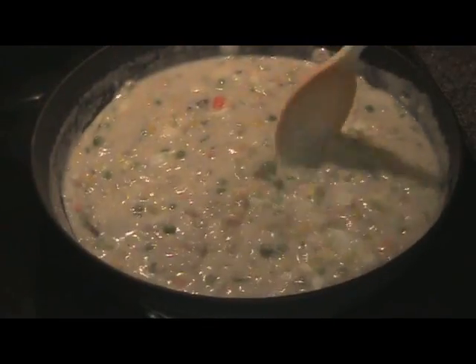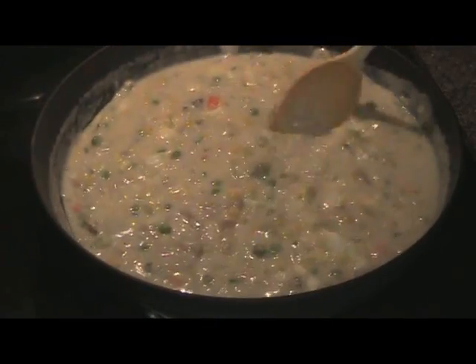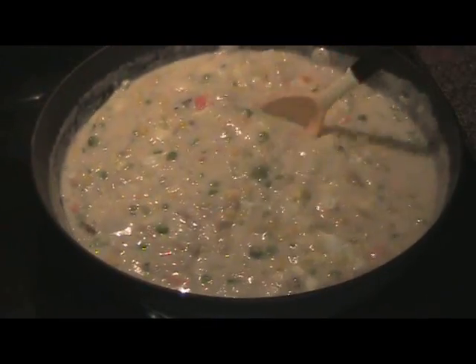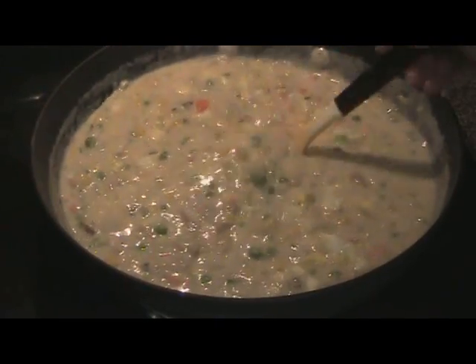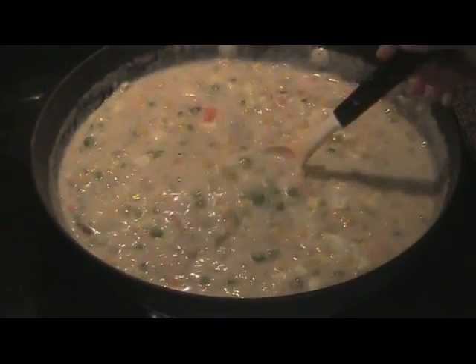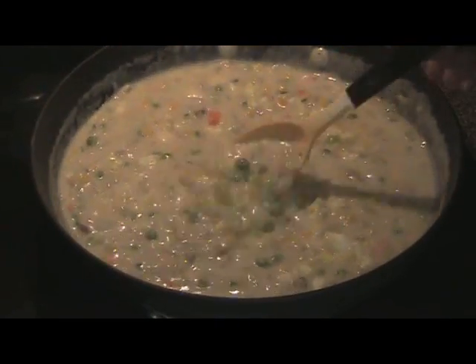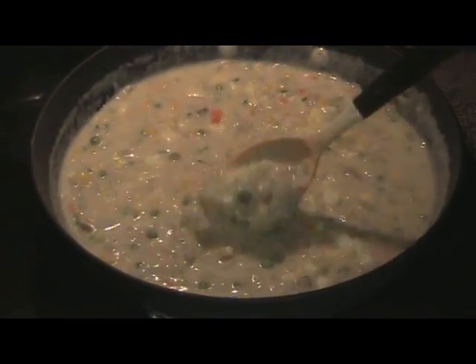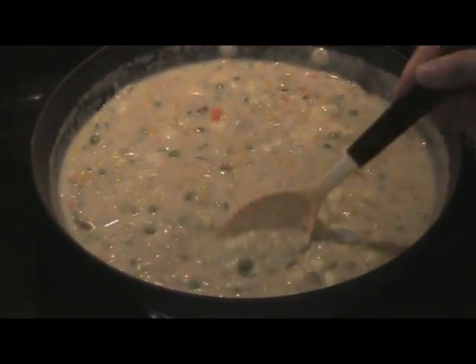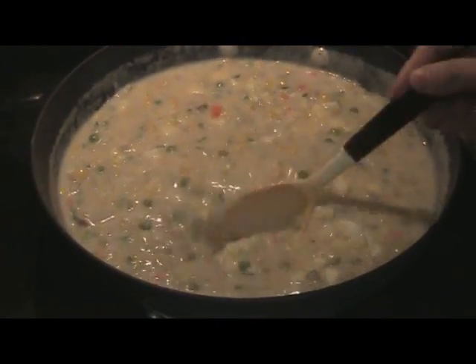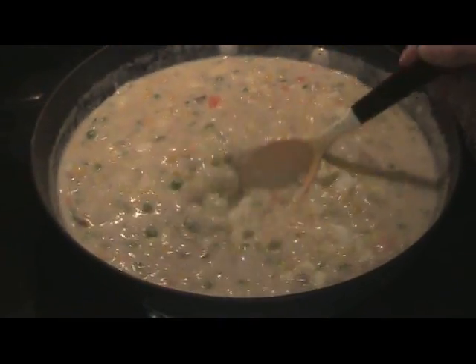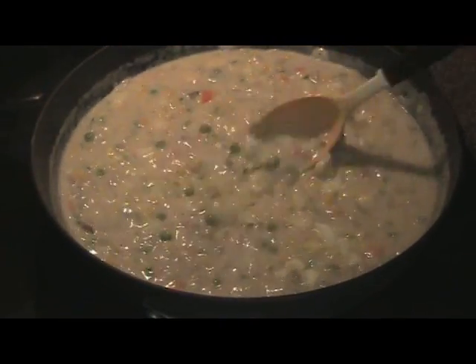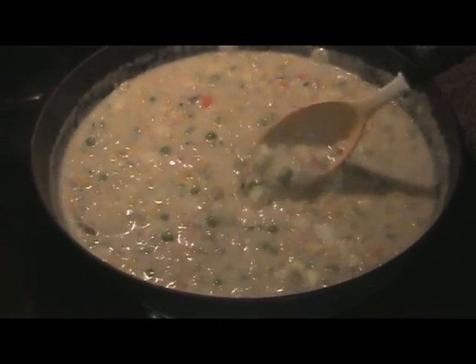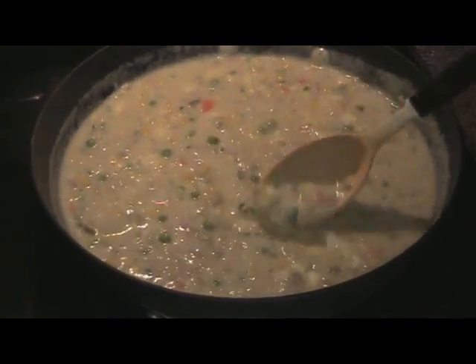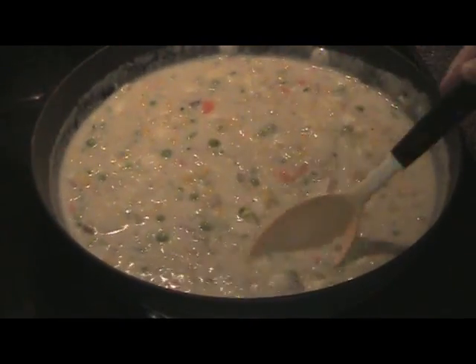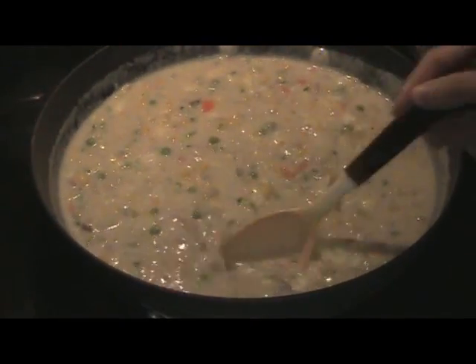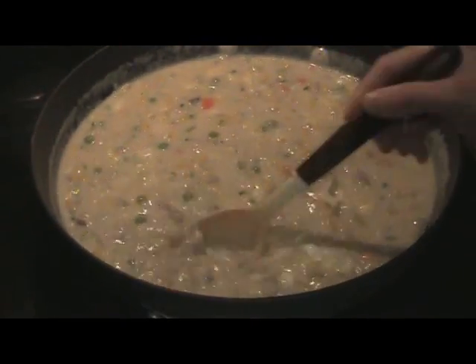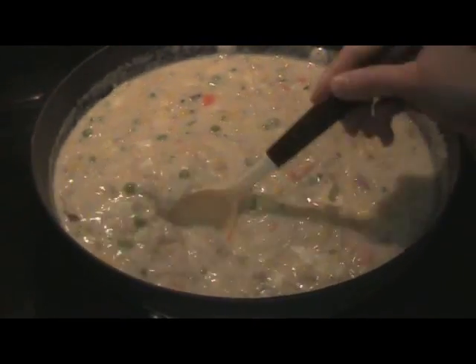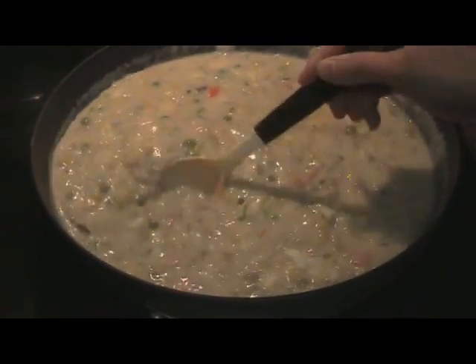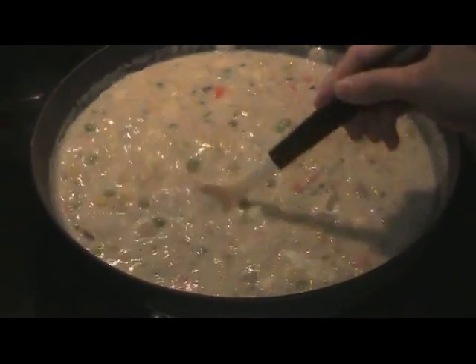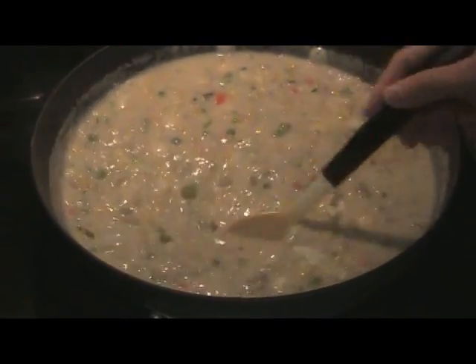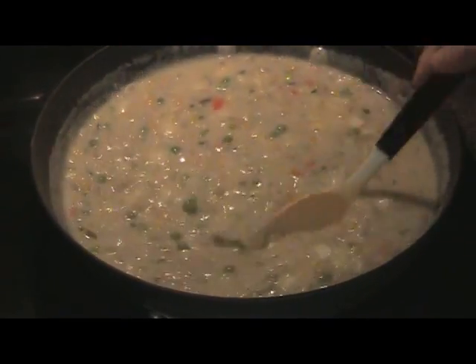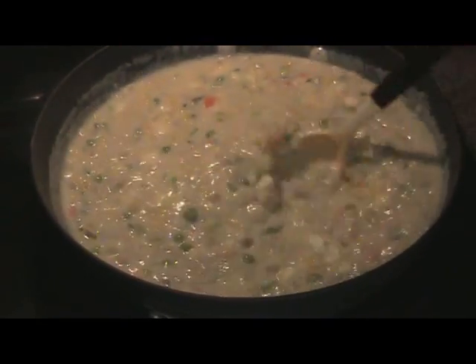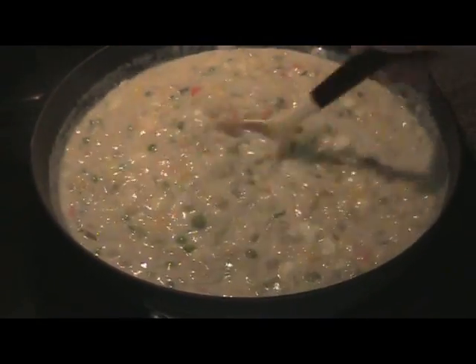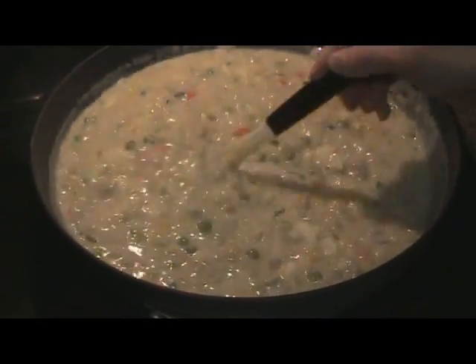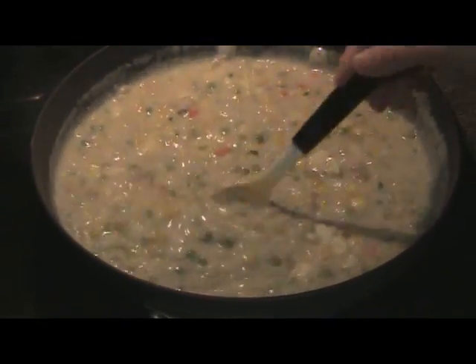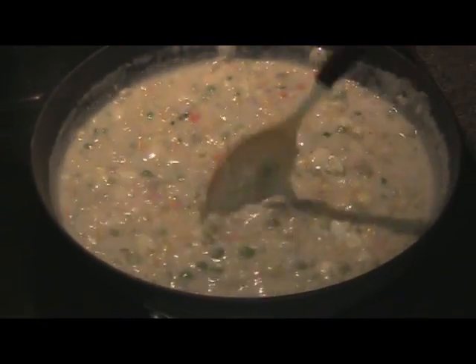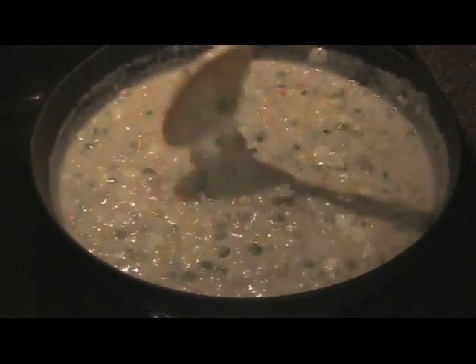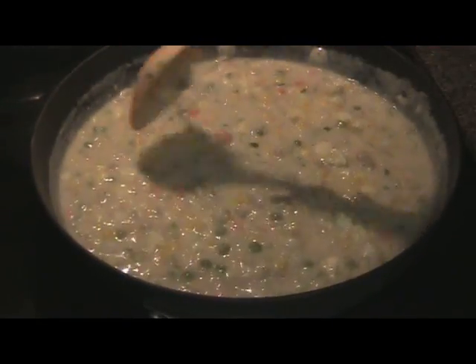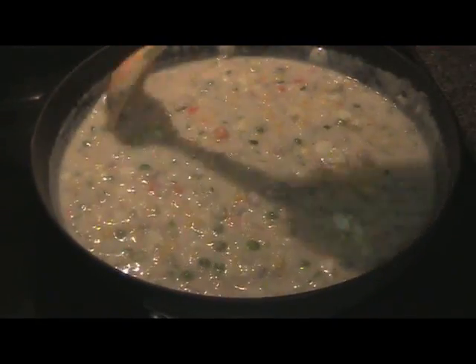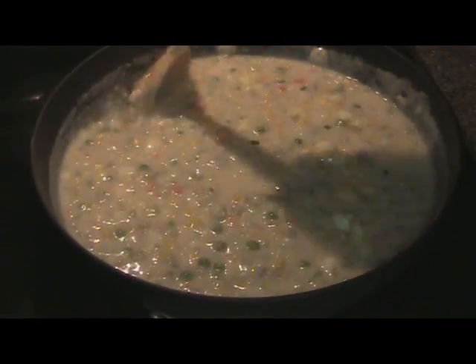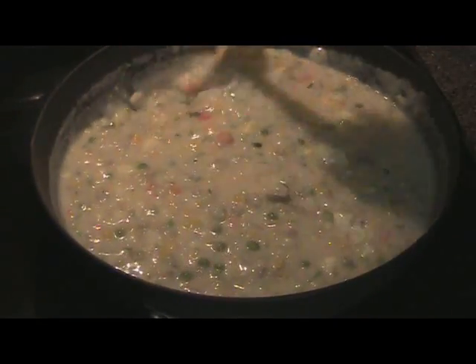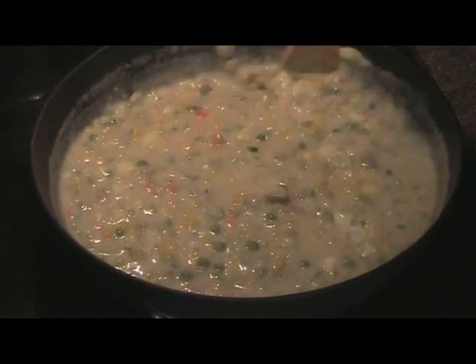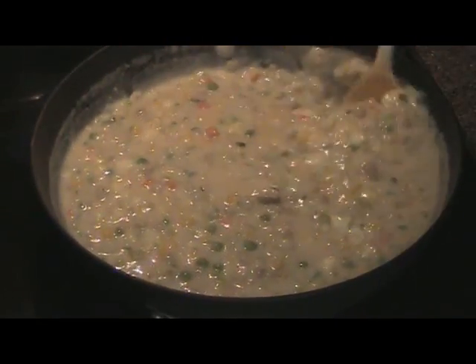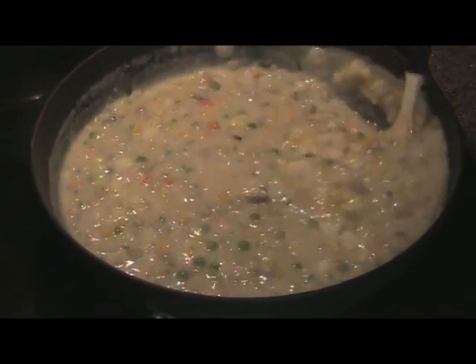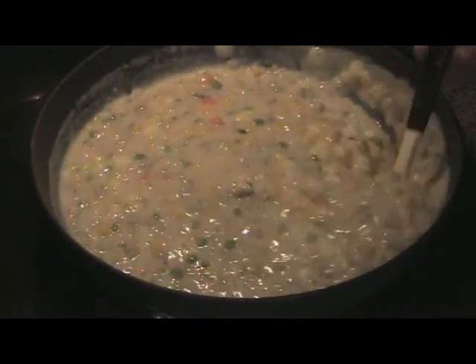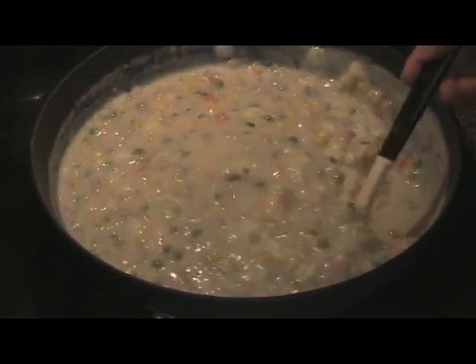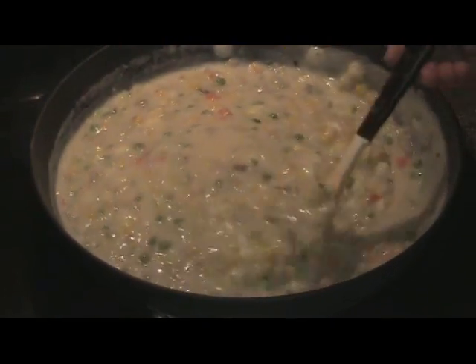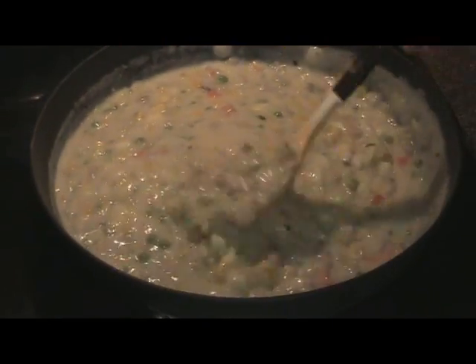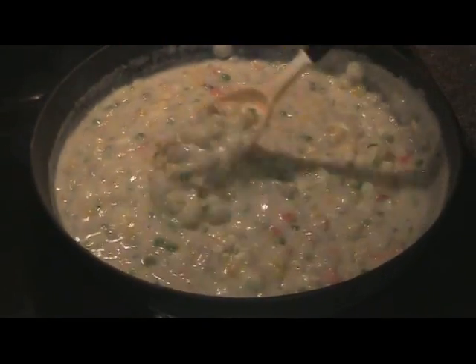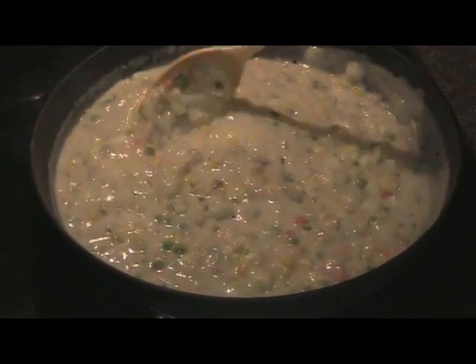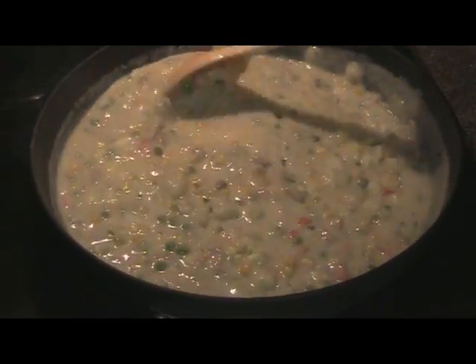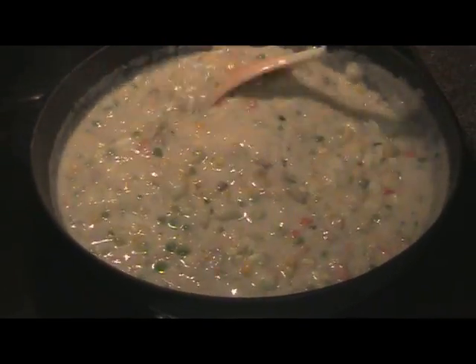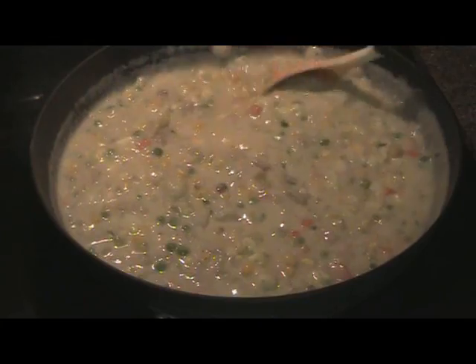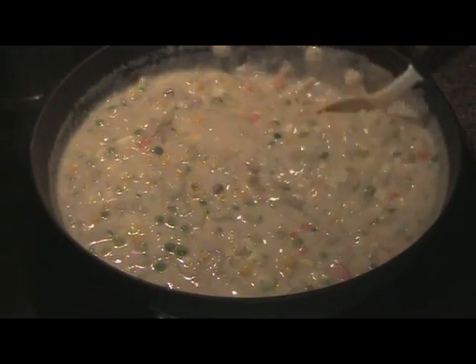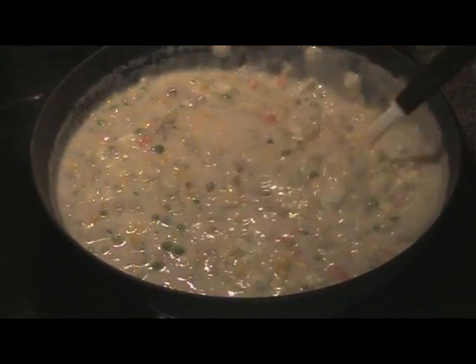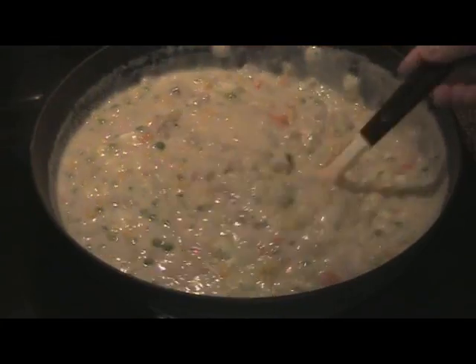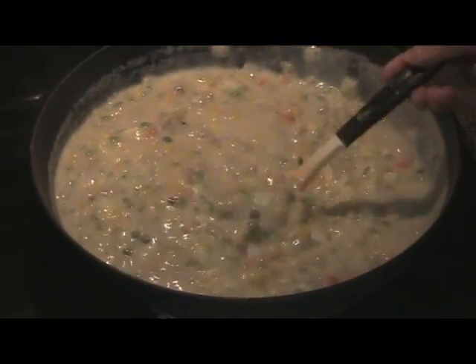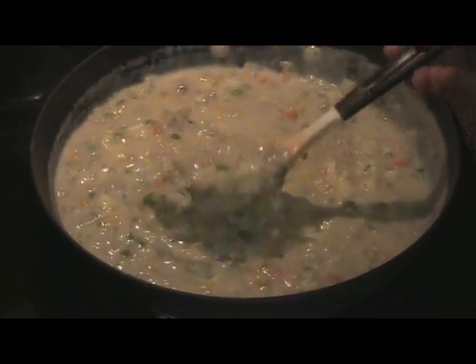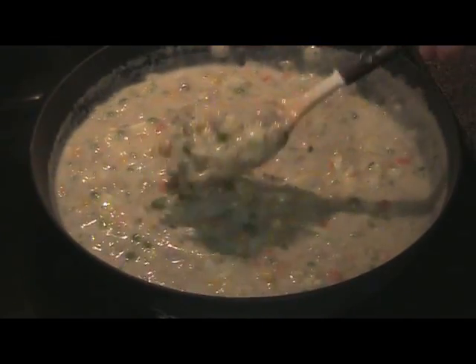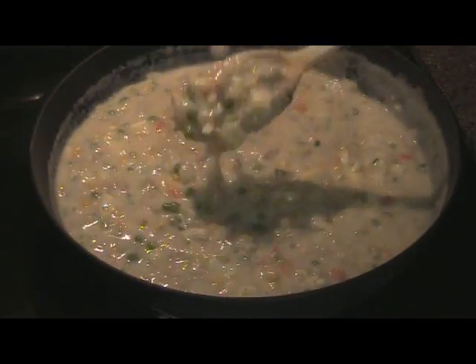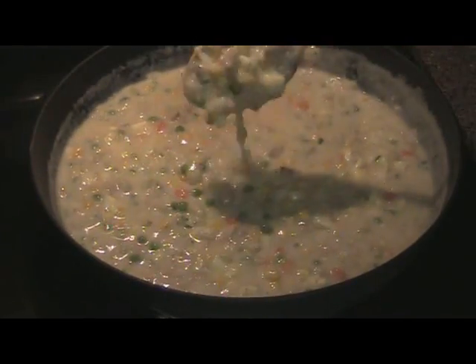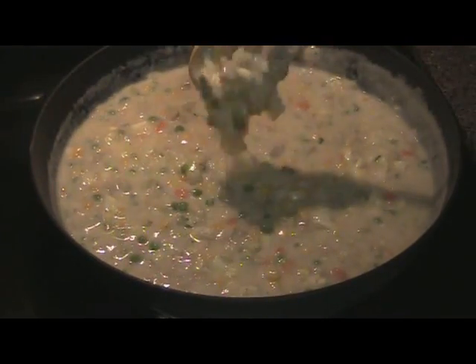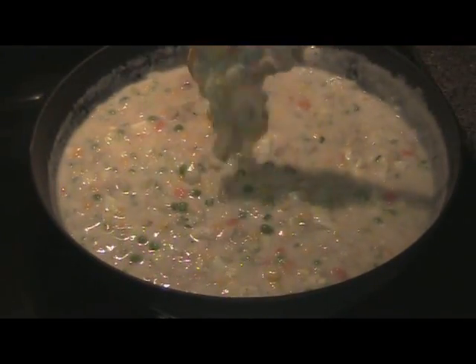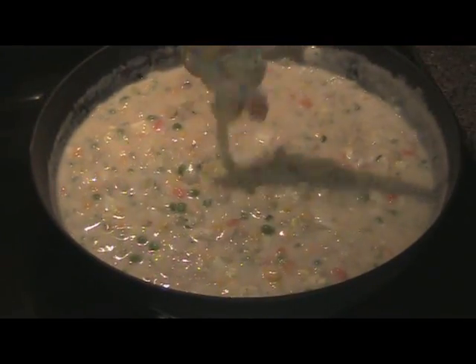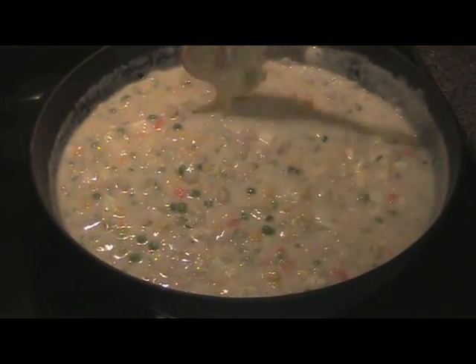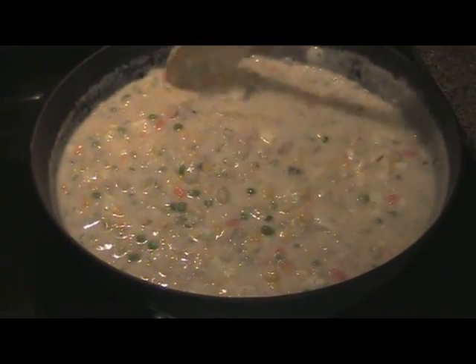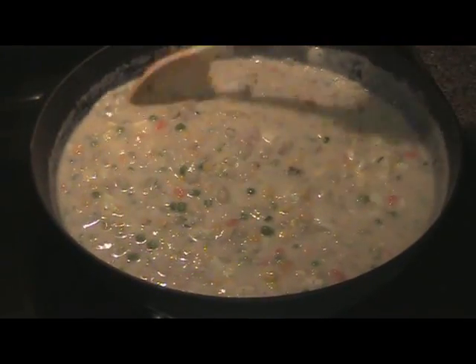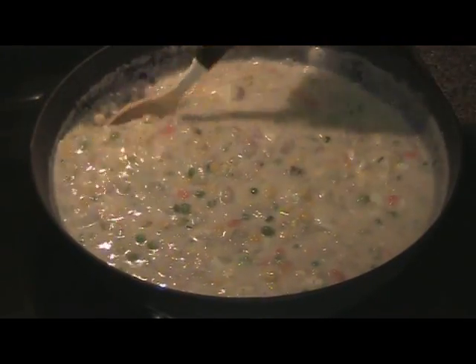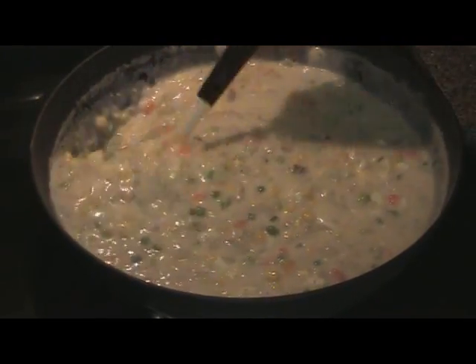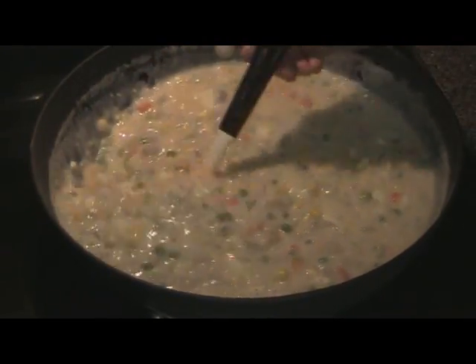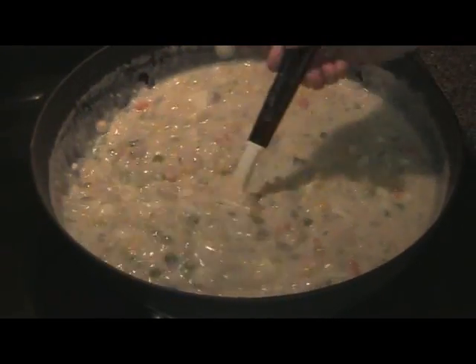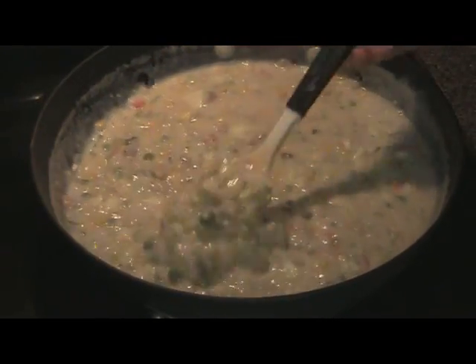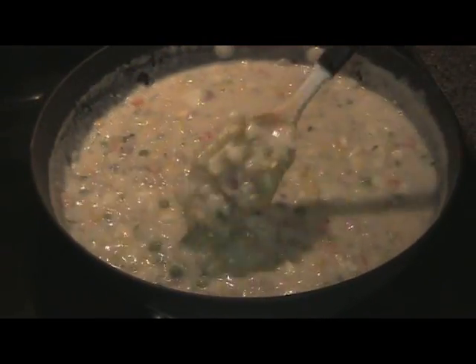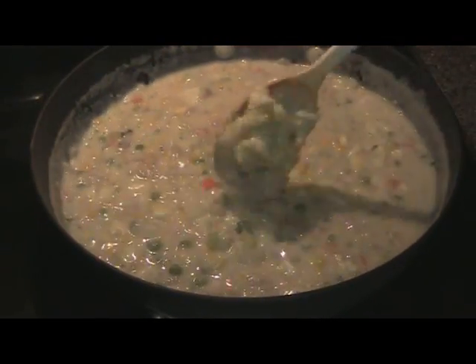This is very rich but it is so delicious. Look at how thick it has gotten.